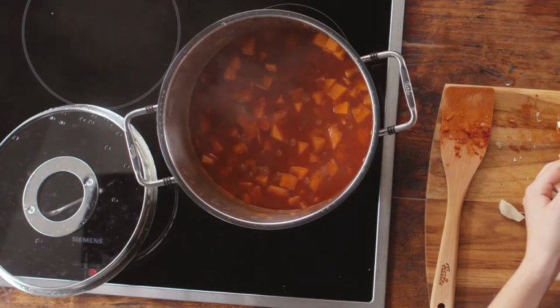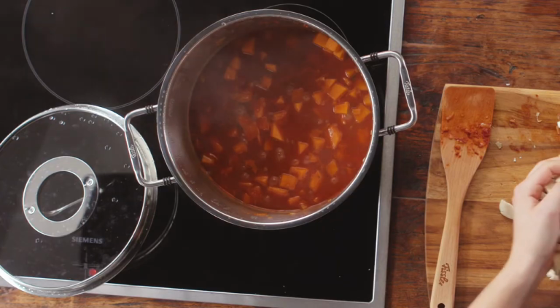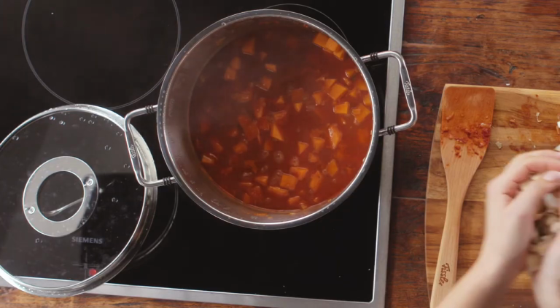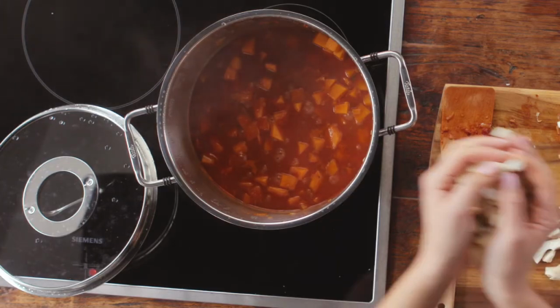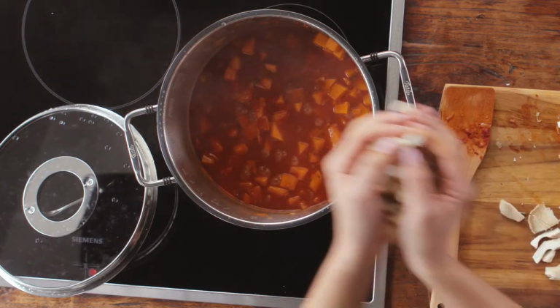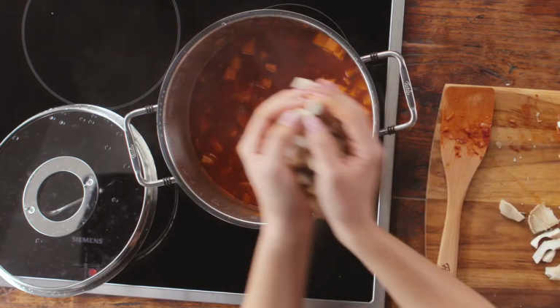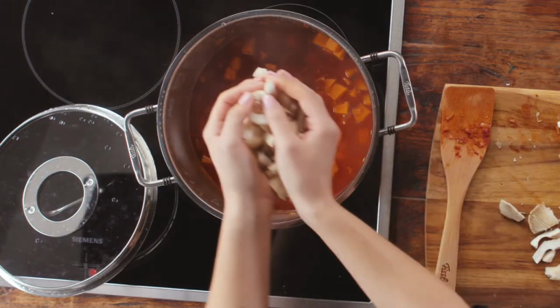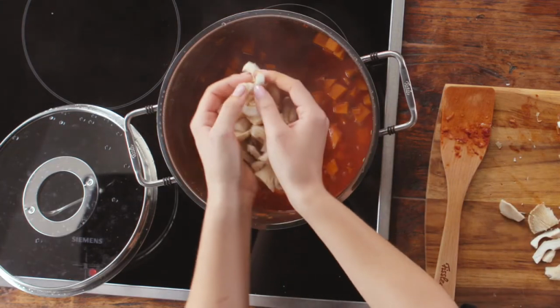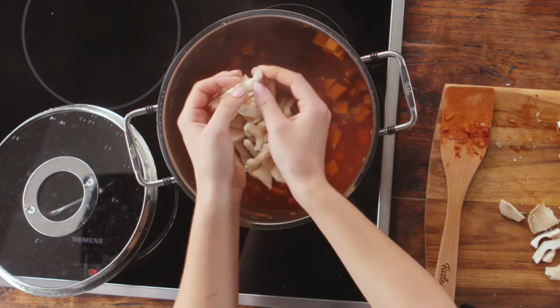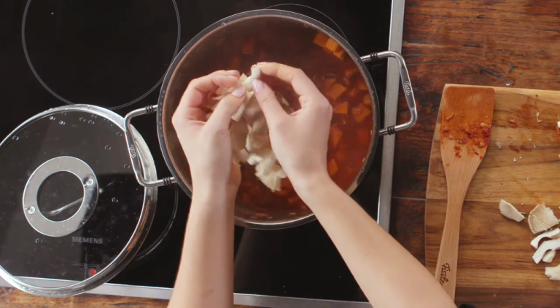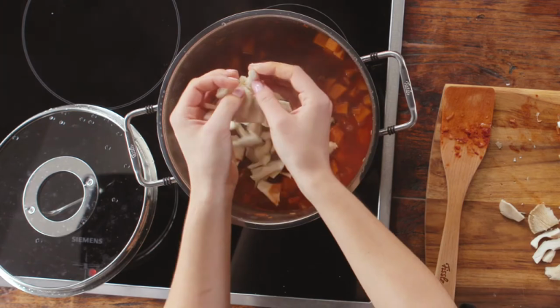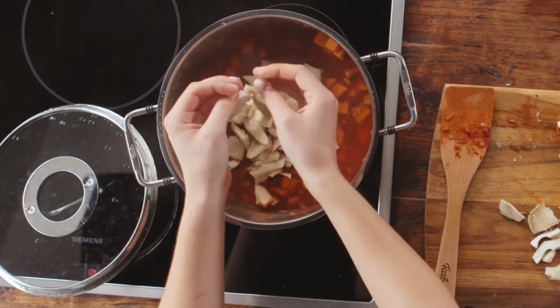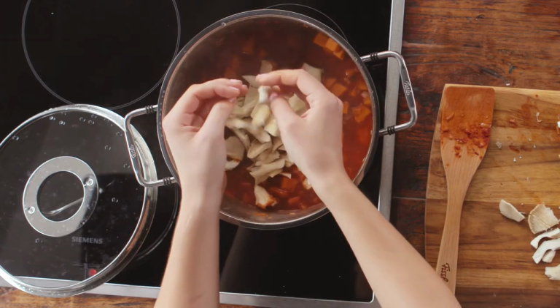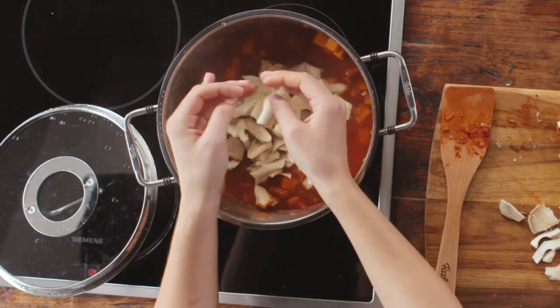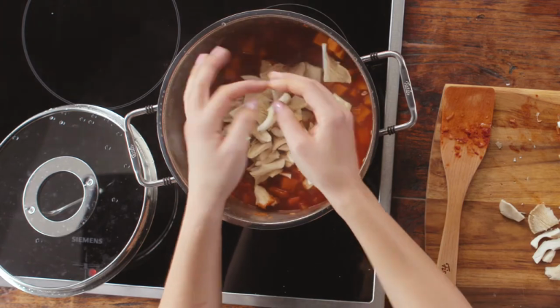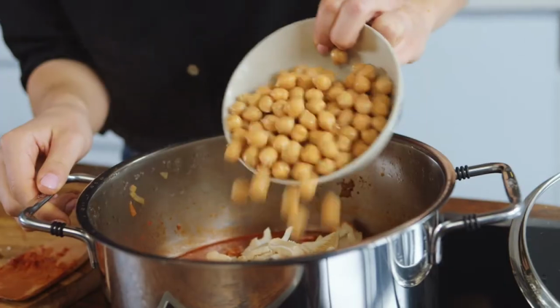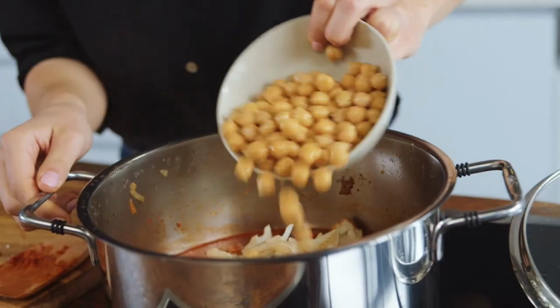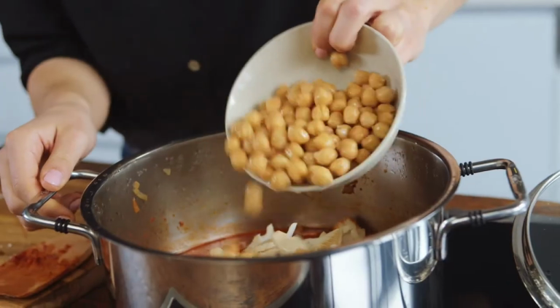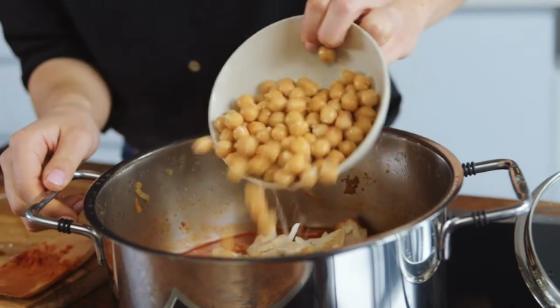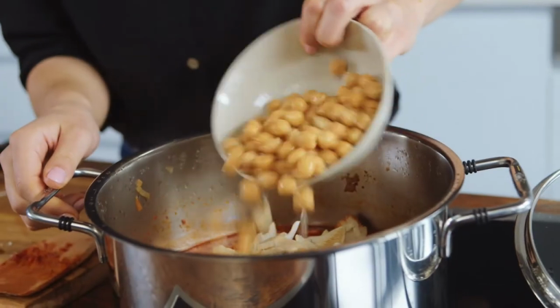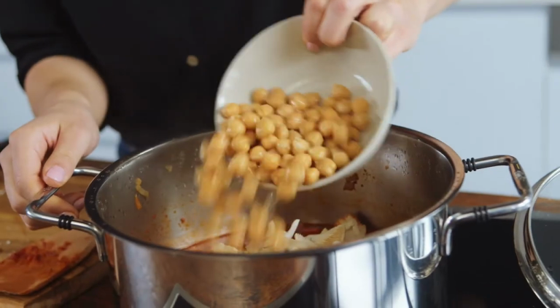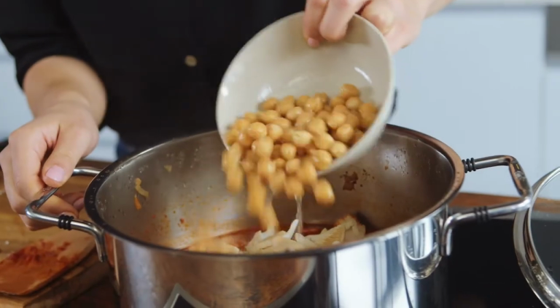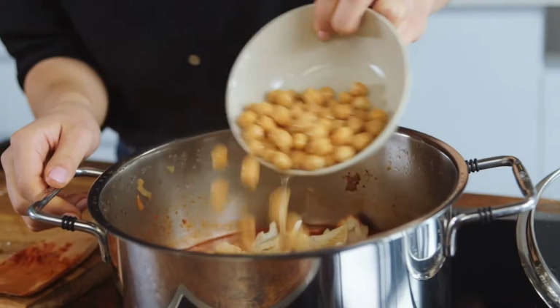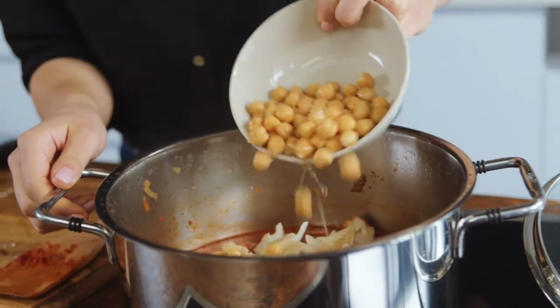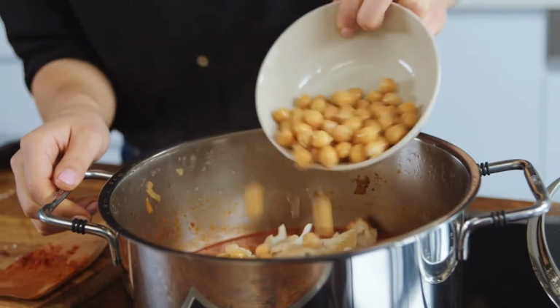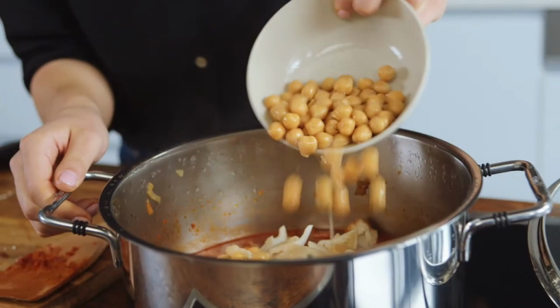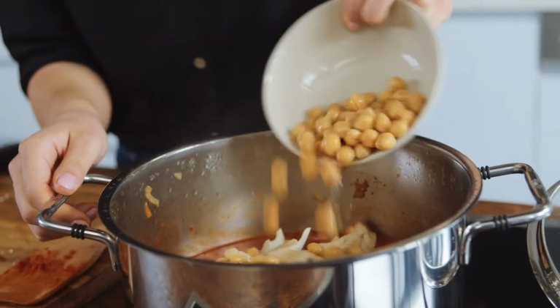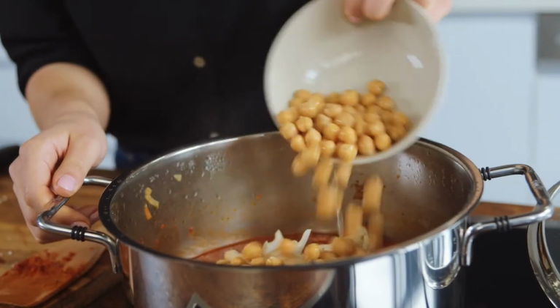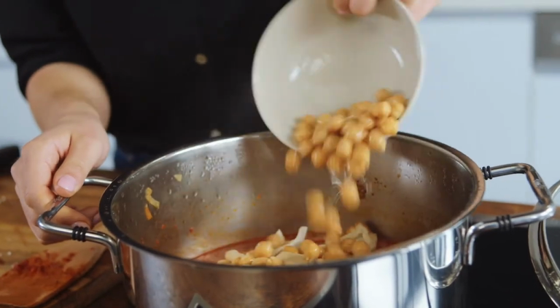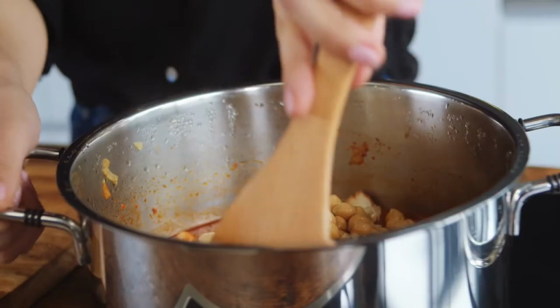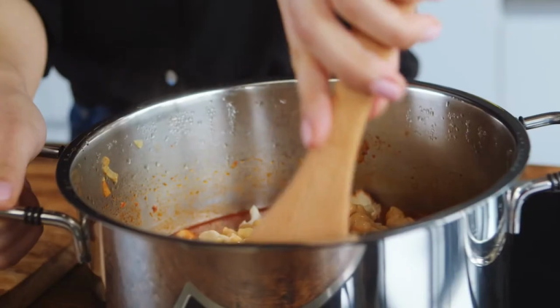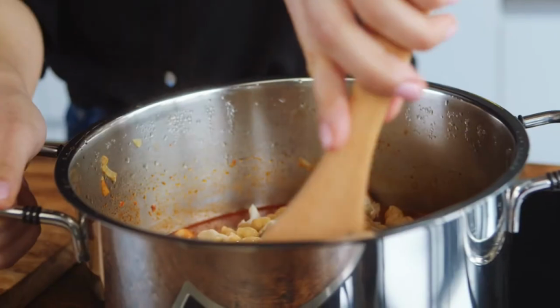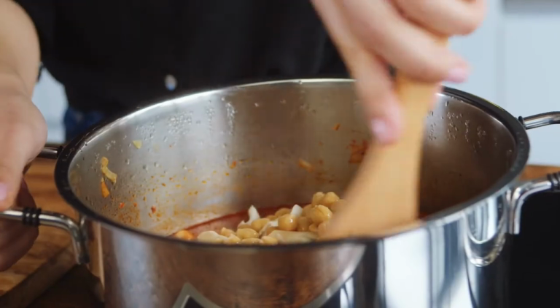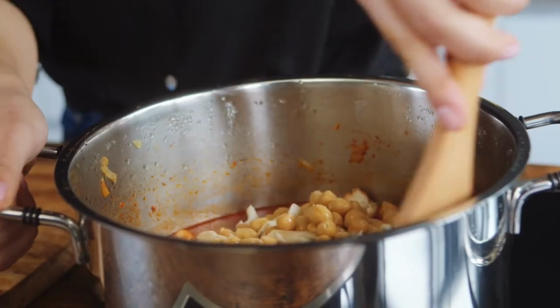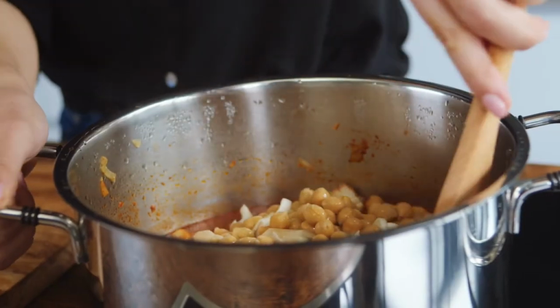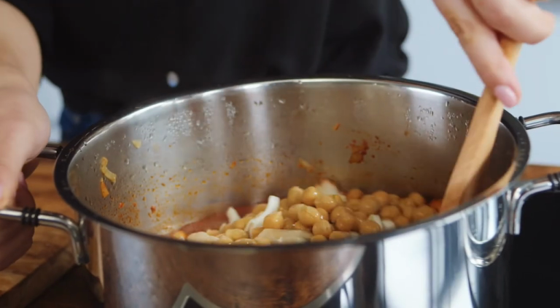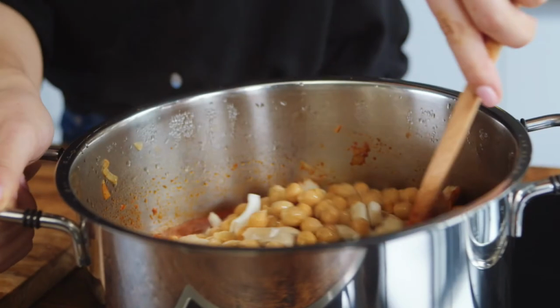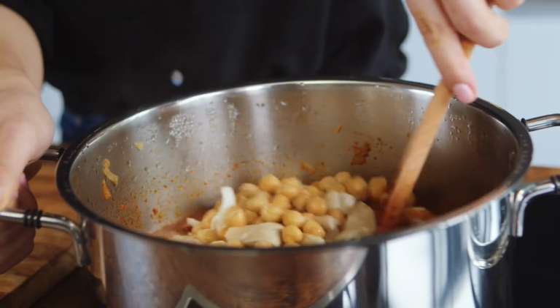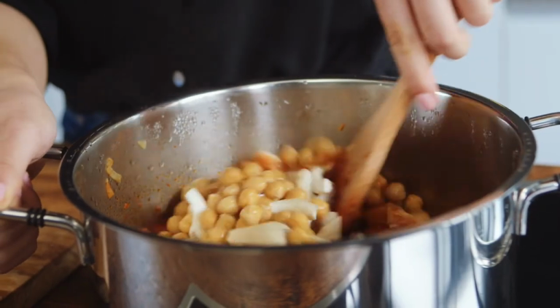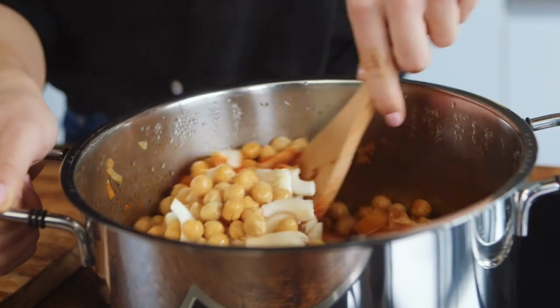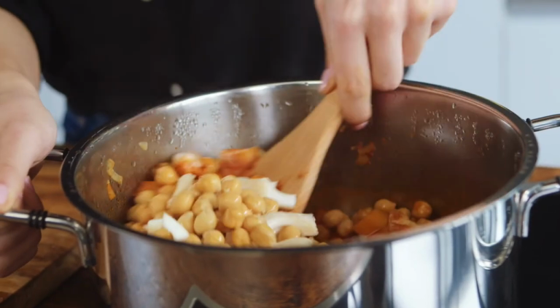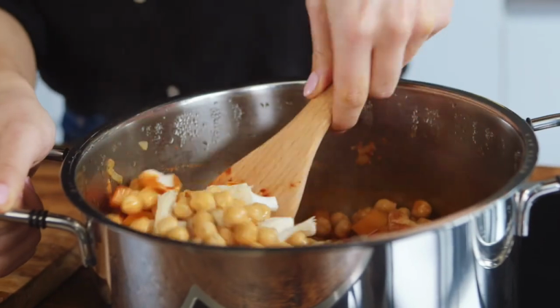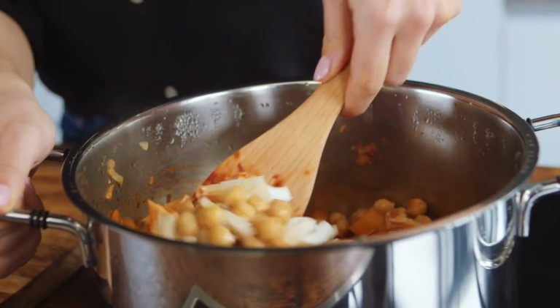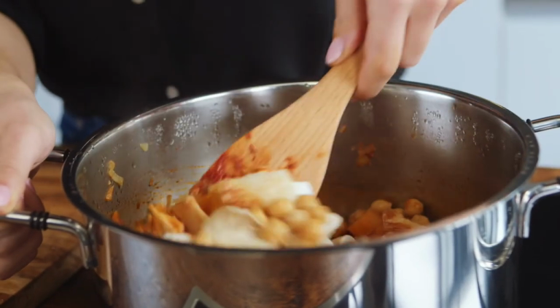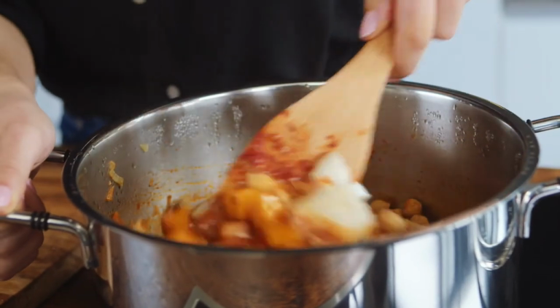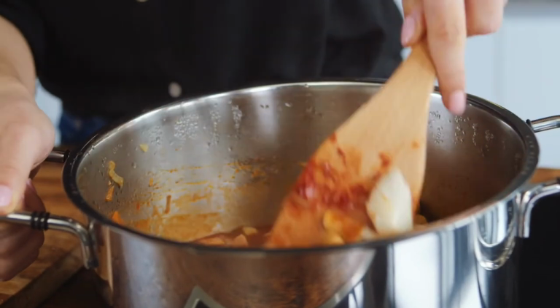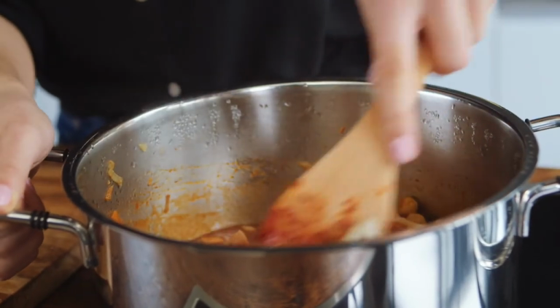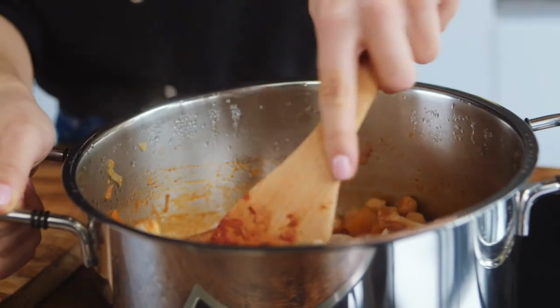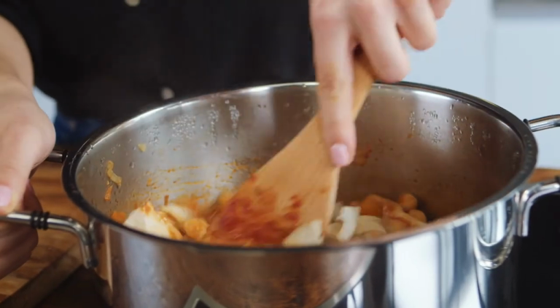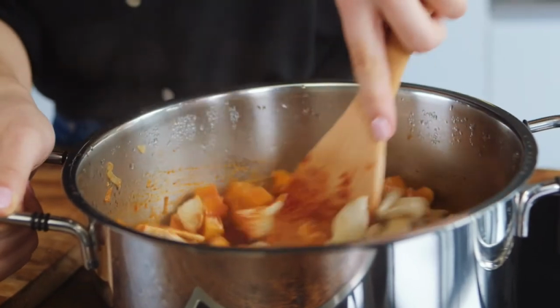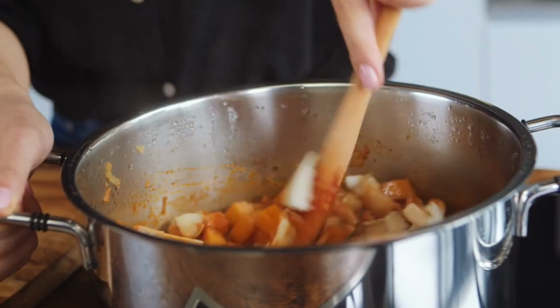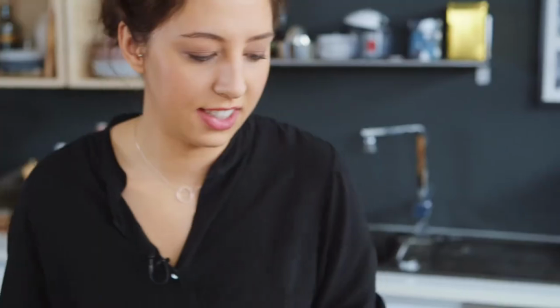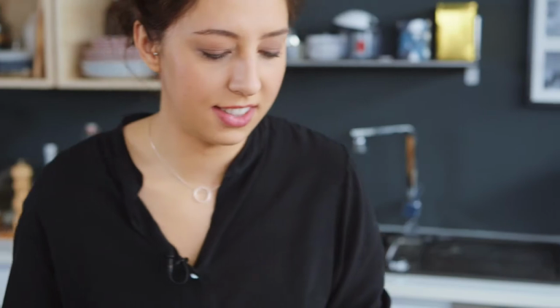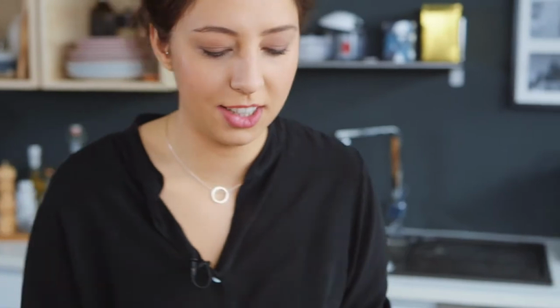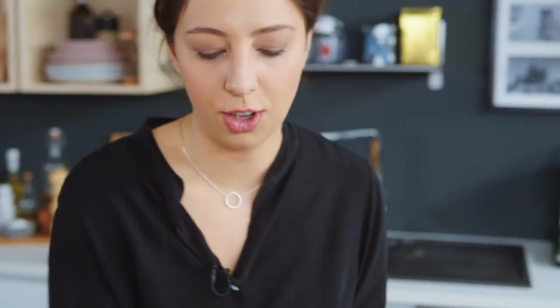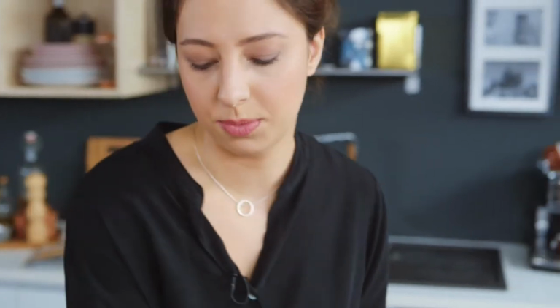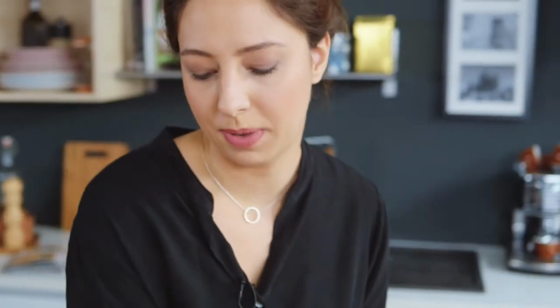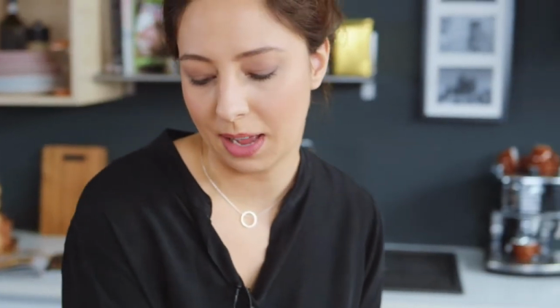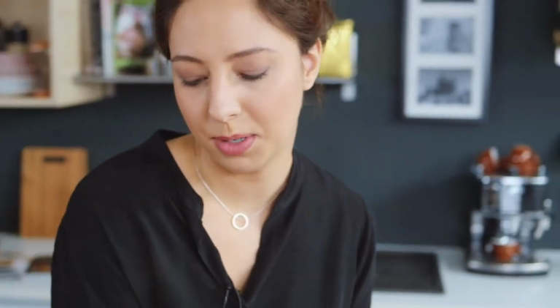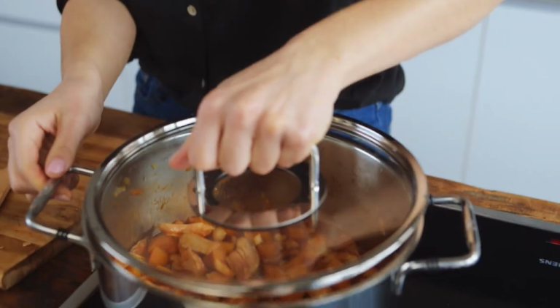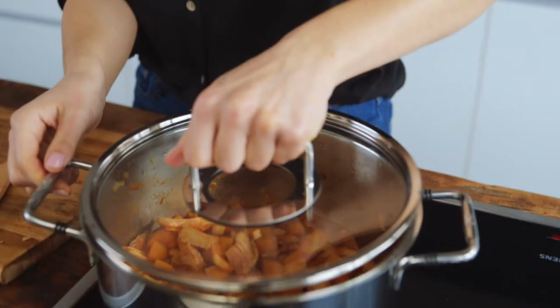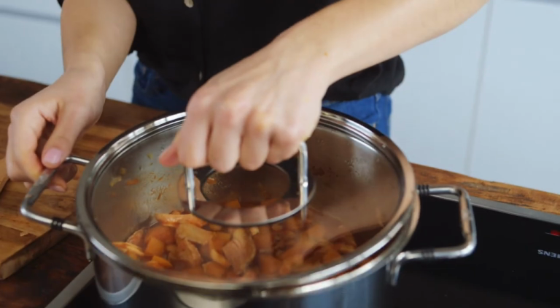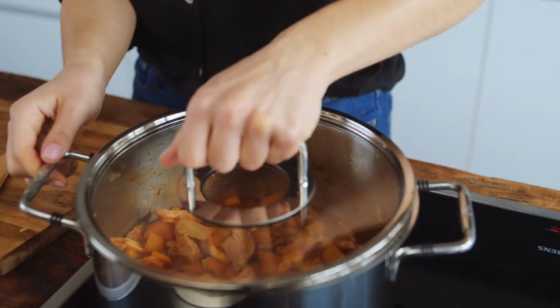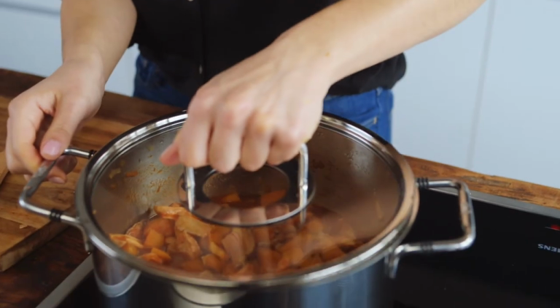Now I add the oyster mushrooms and the chickpeas to the goulash in the pot. Give it another good stir and let it simmer for a few more minutes.